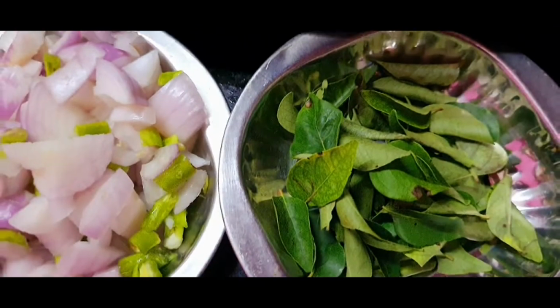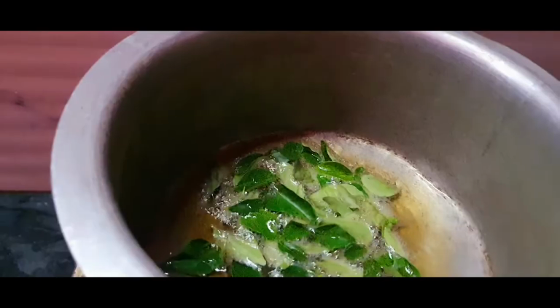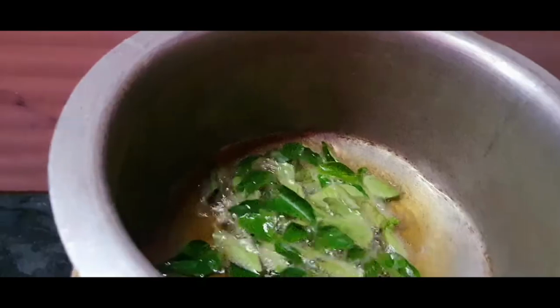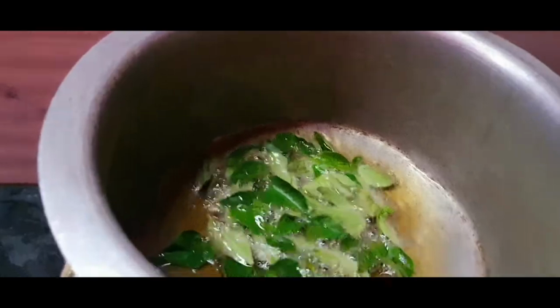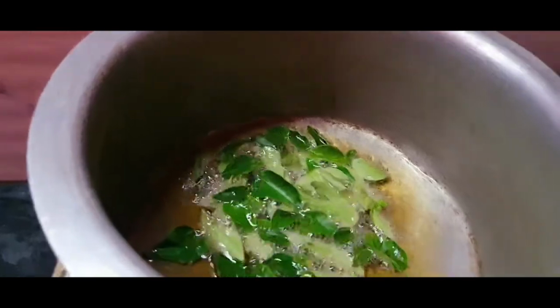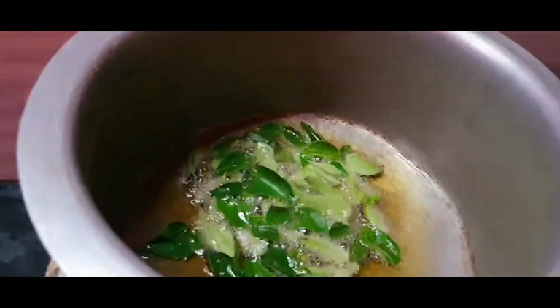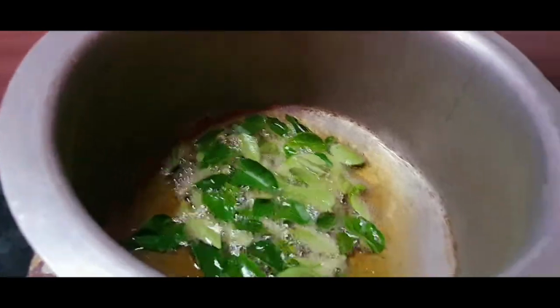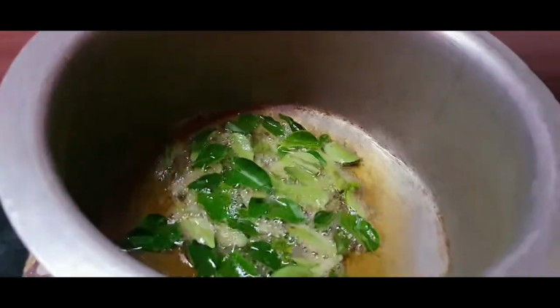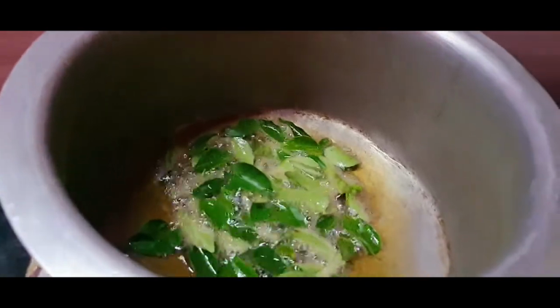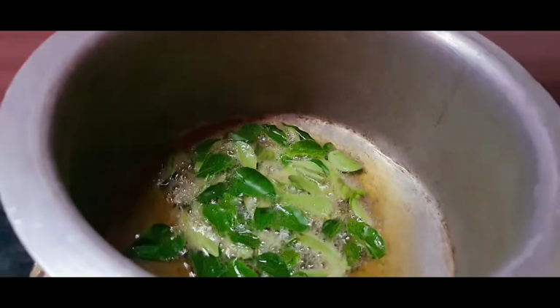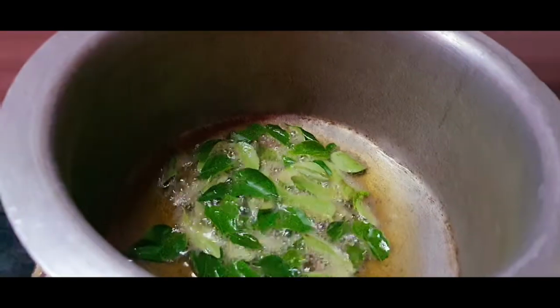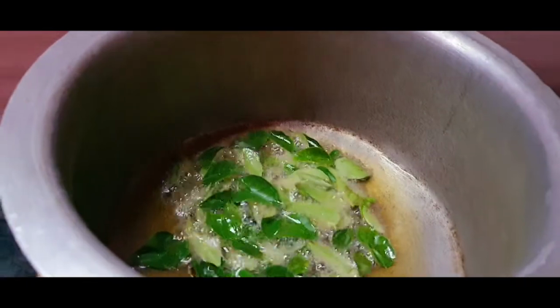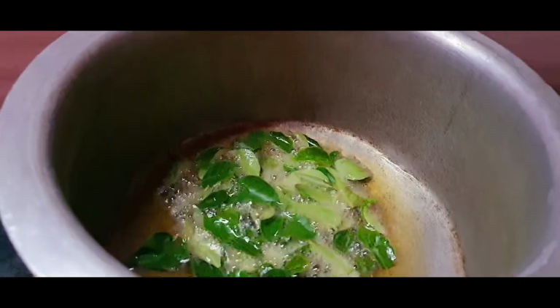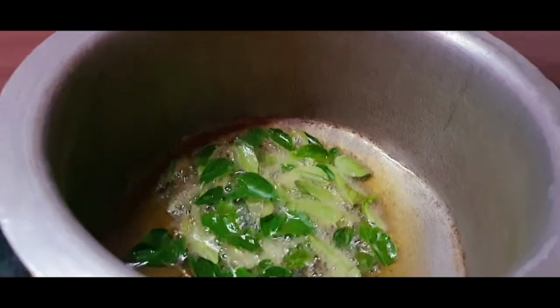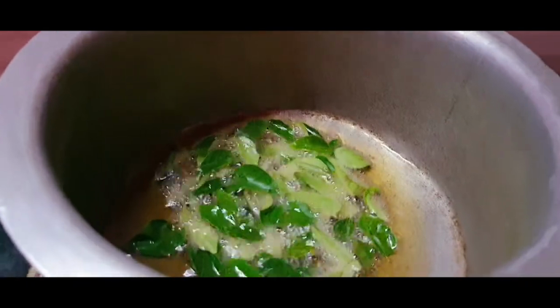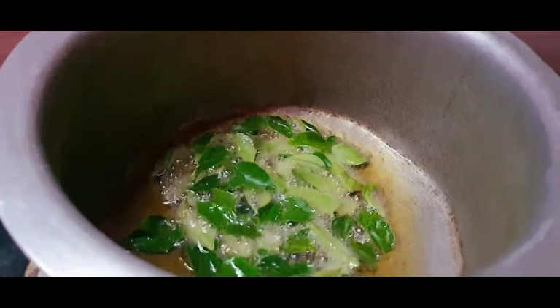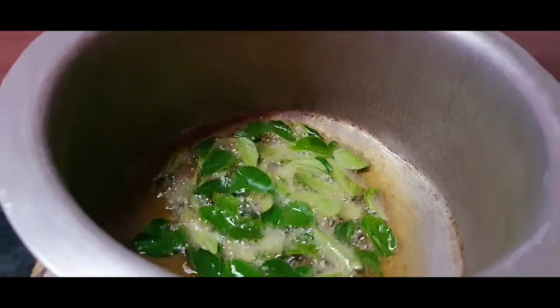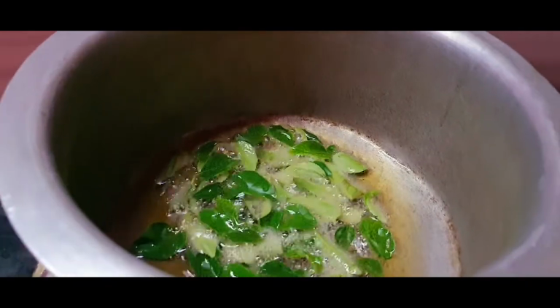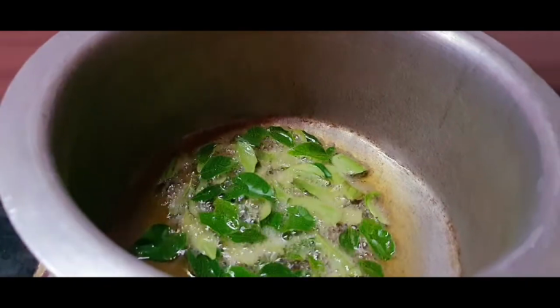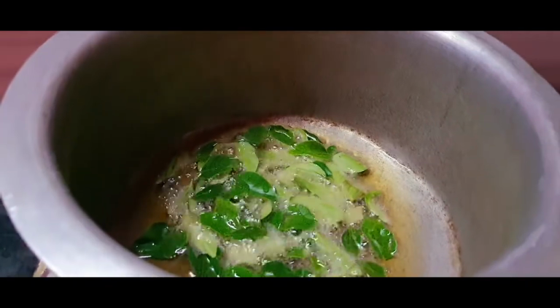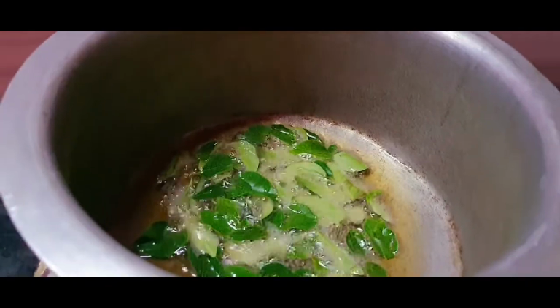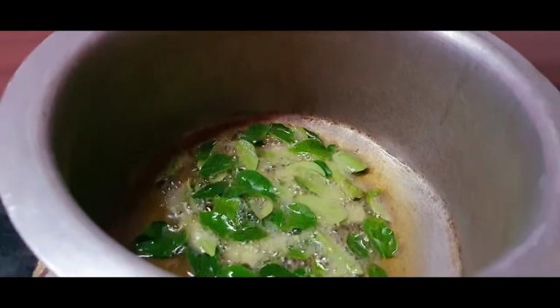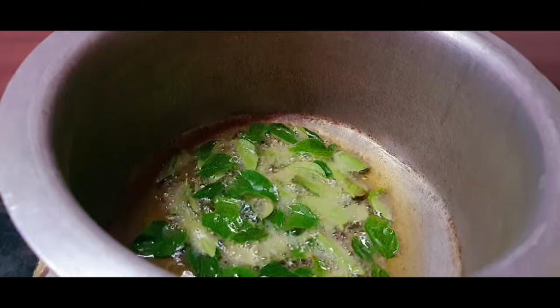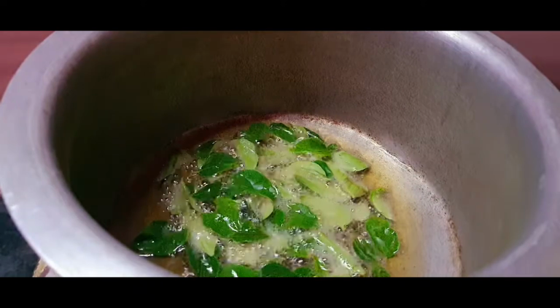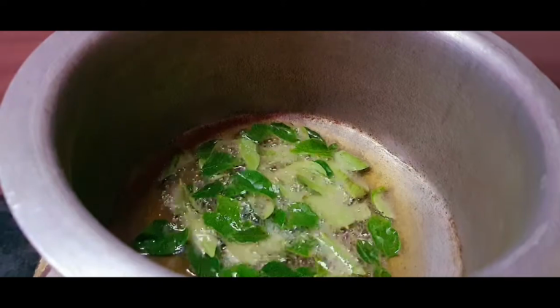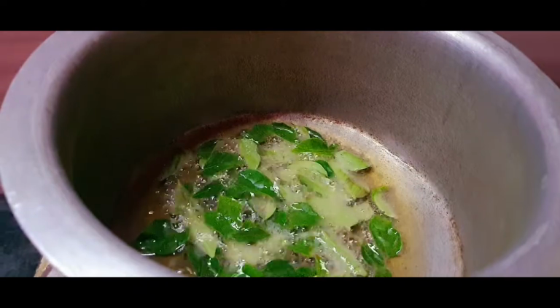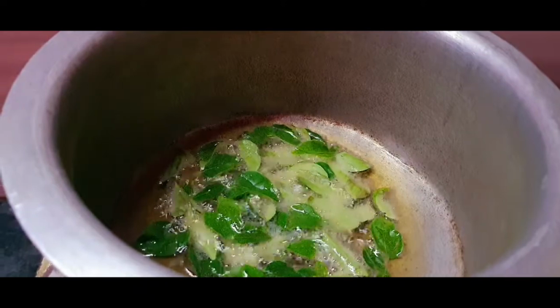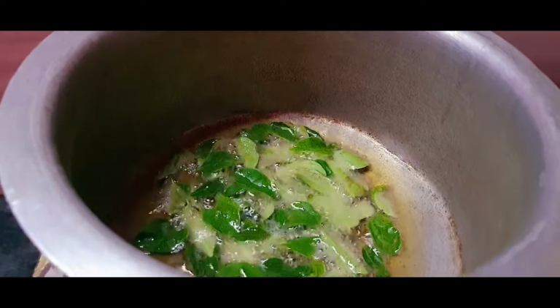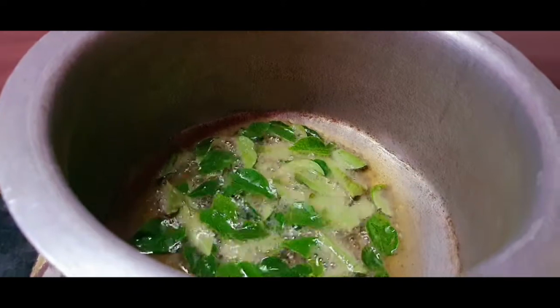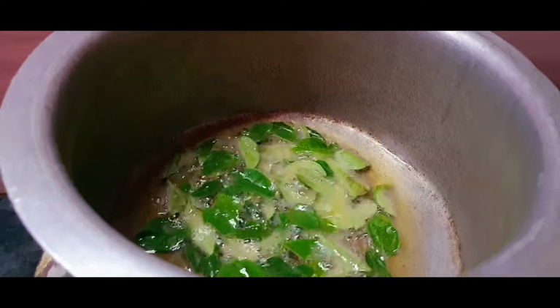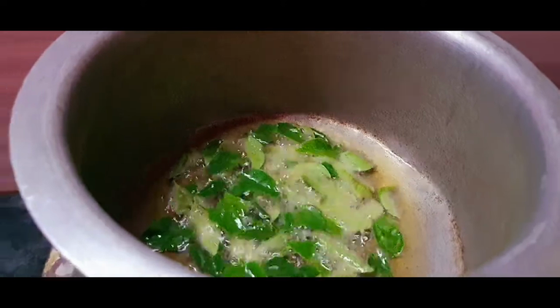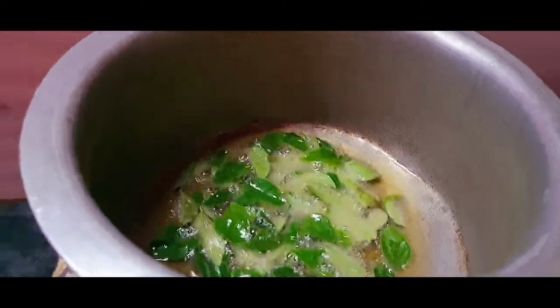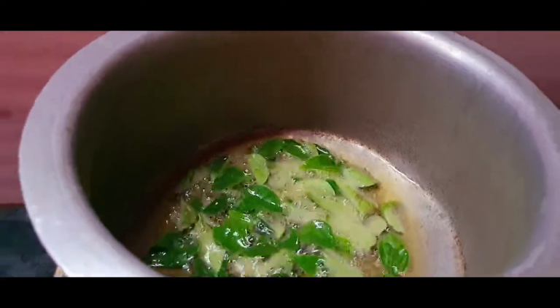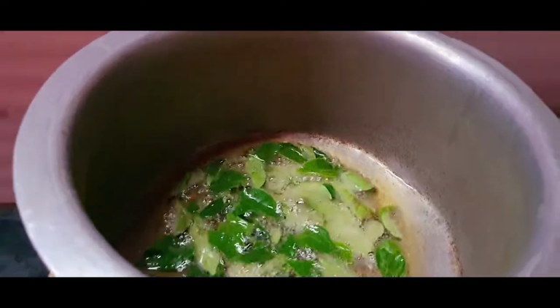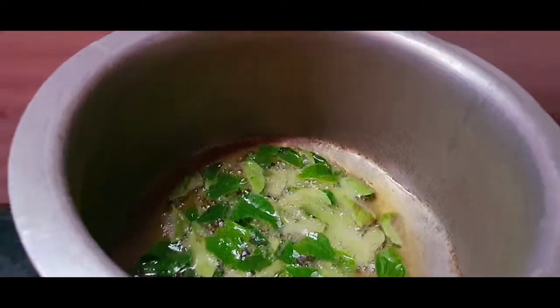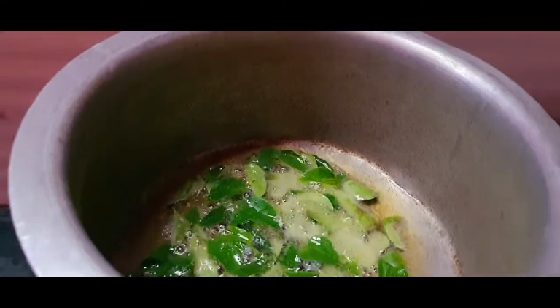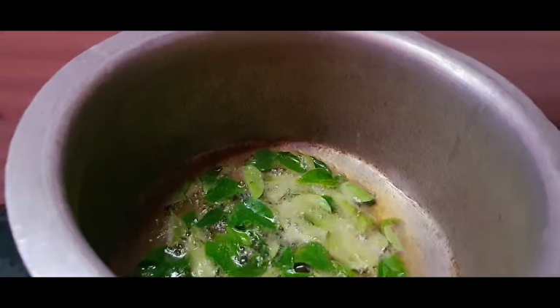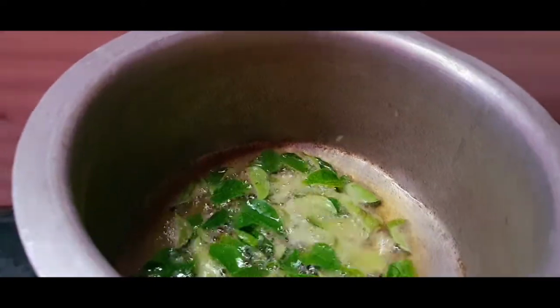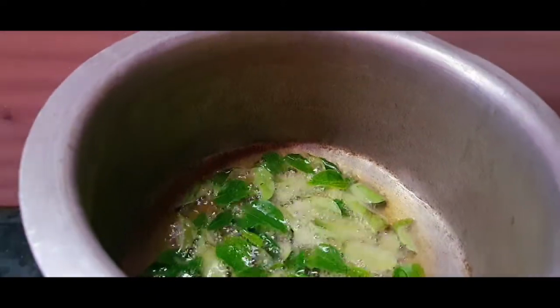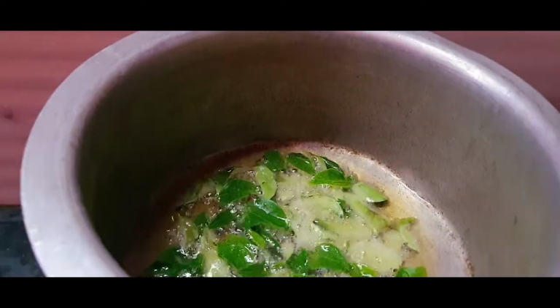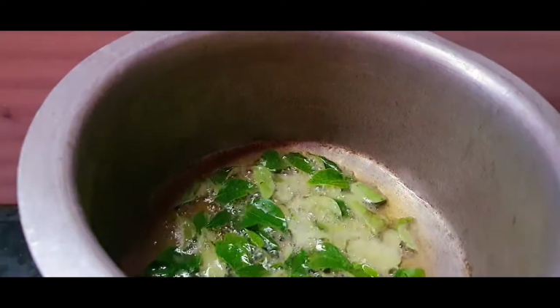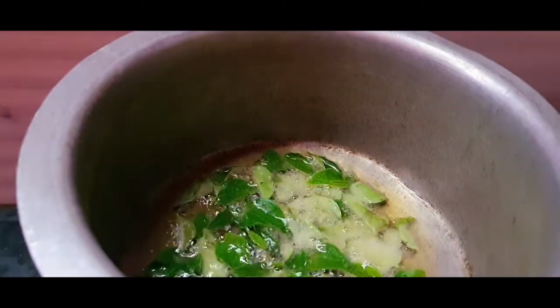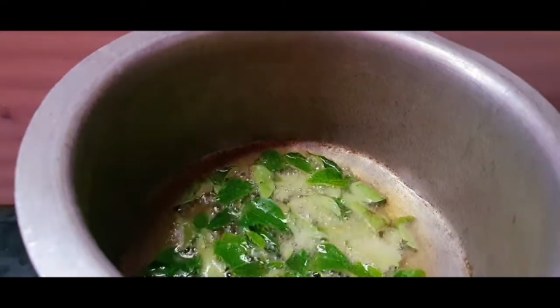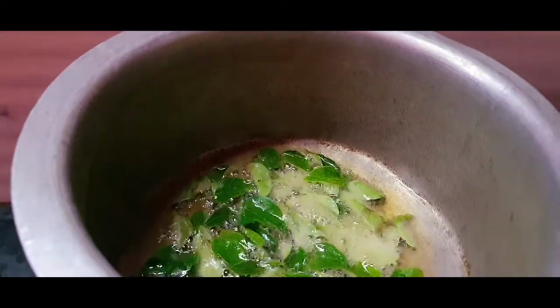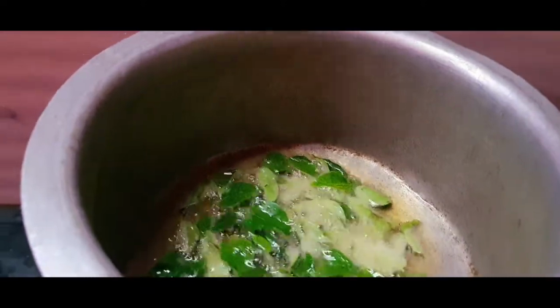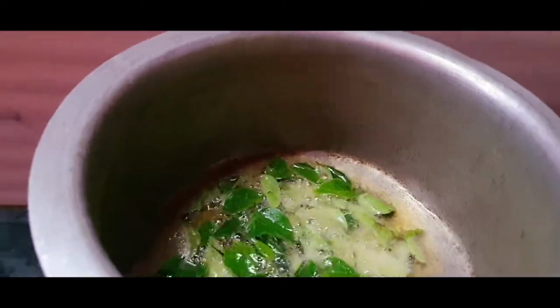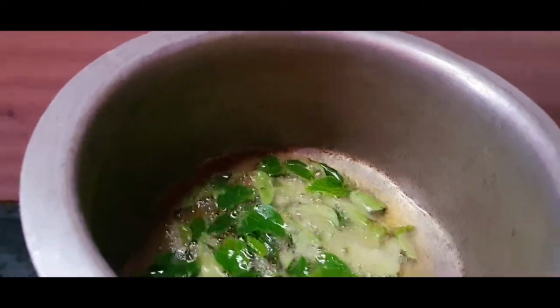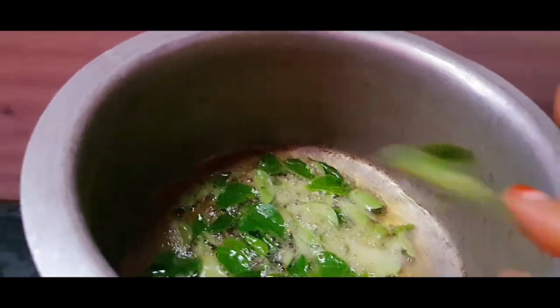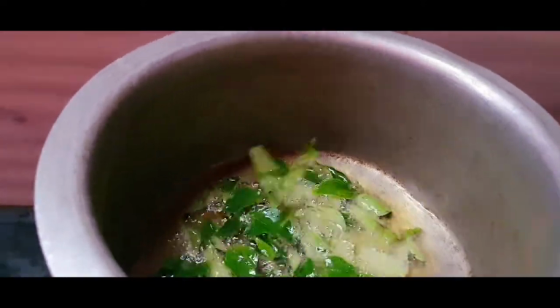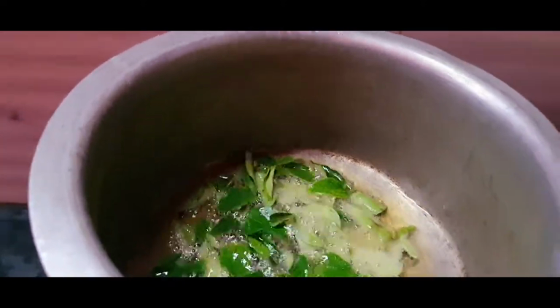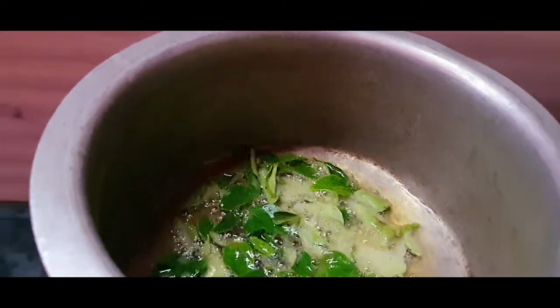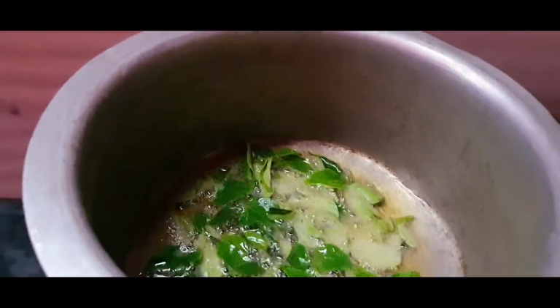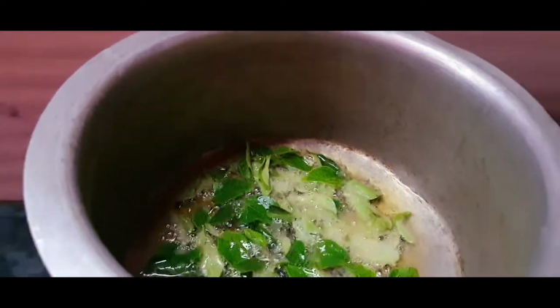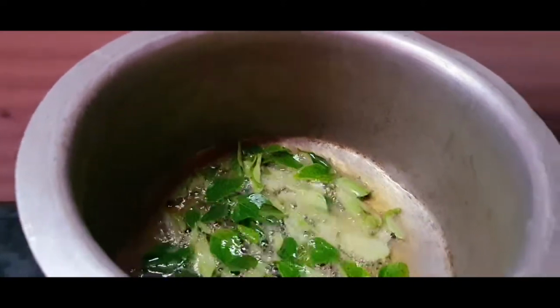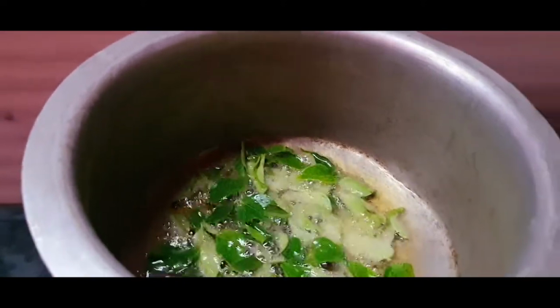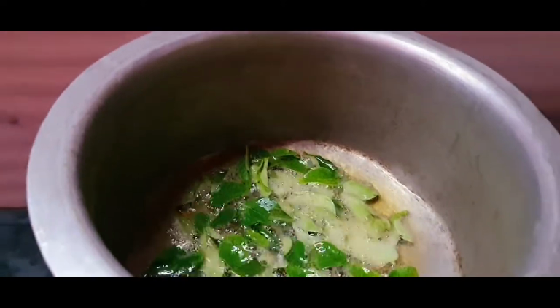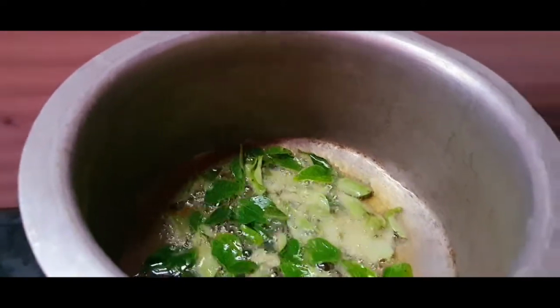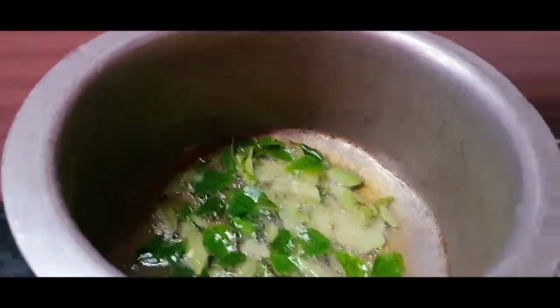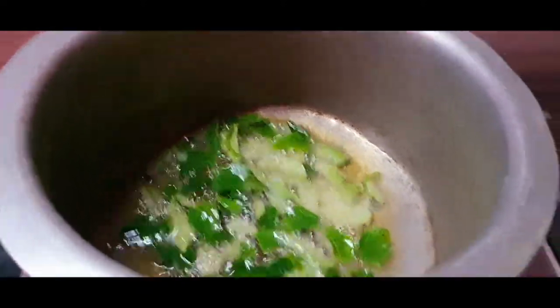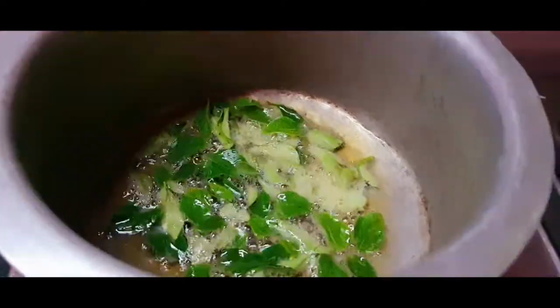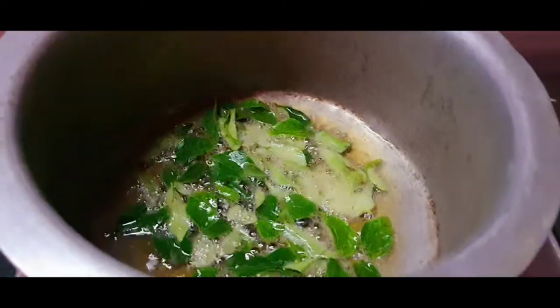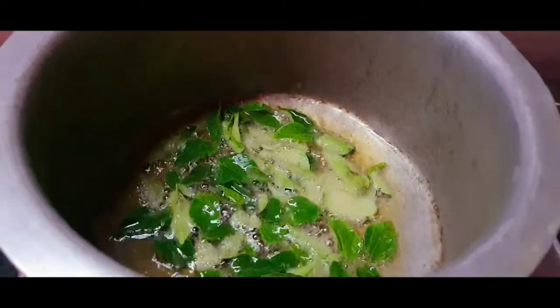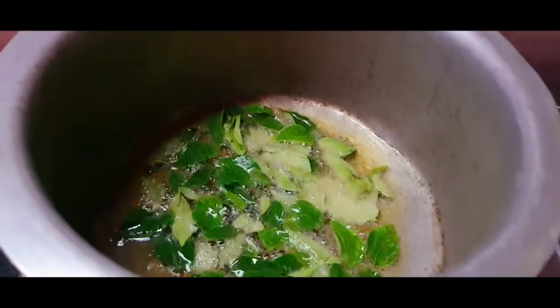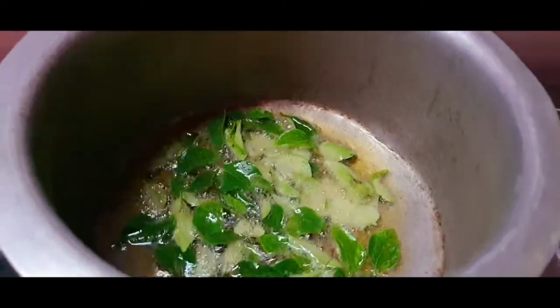Let's wash the egg and put the egg in. I am going to cook the egg.